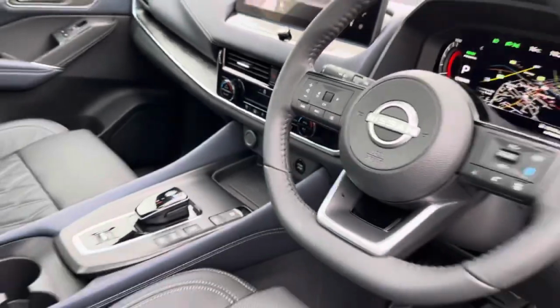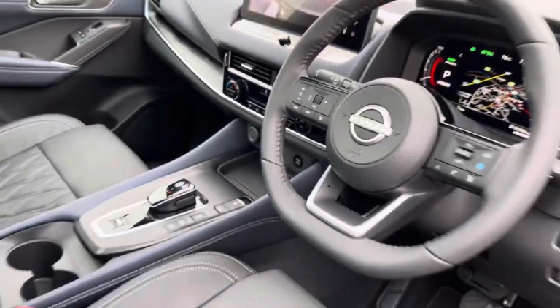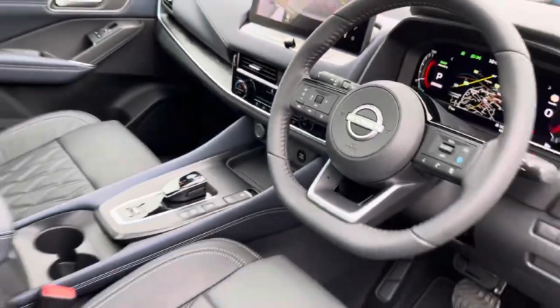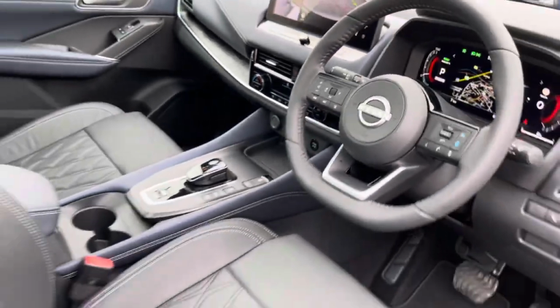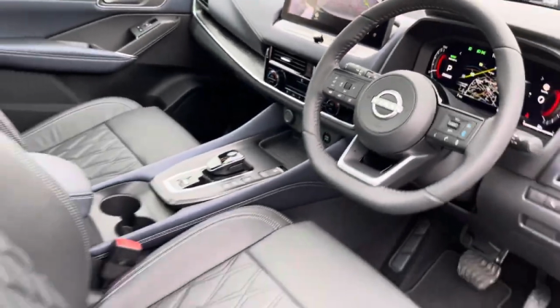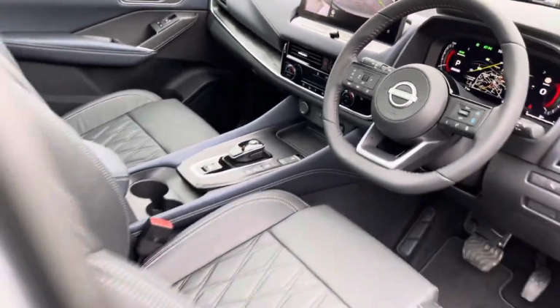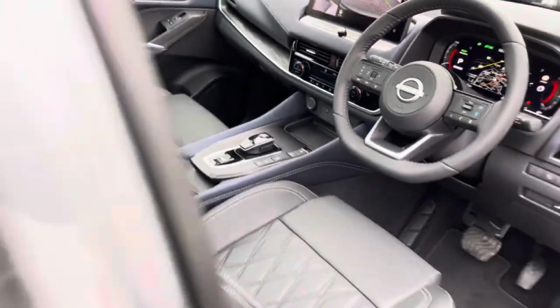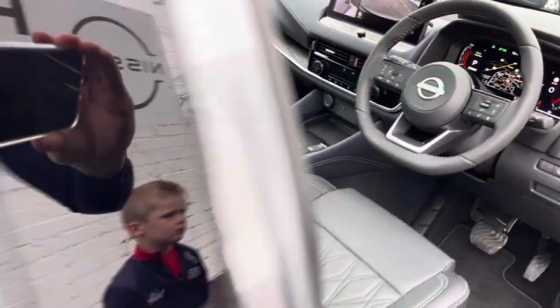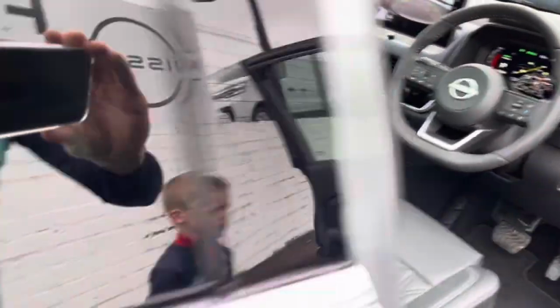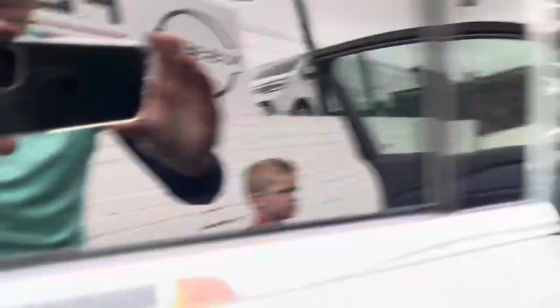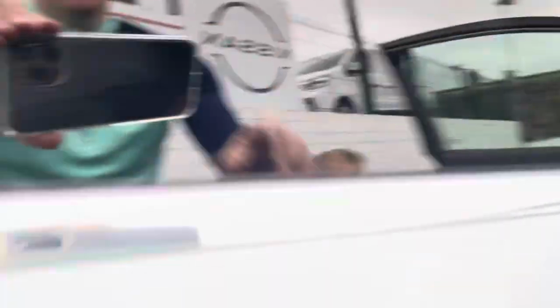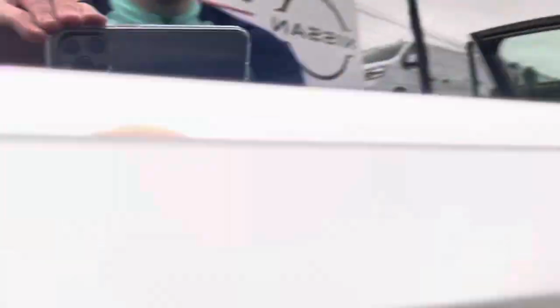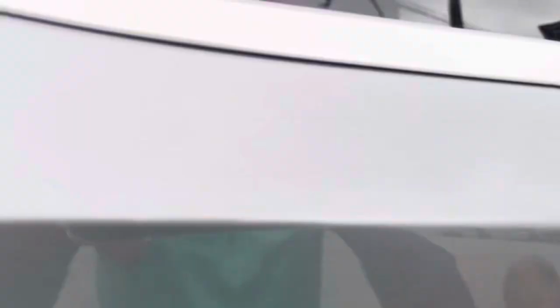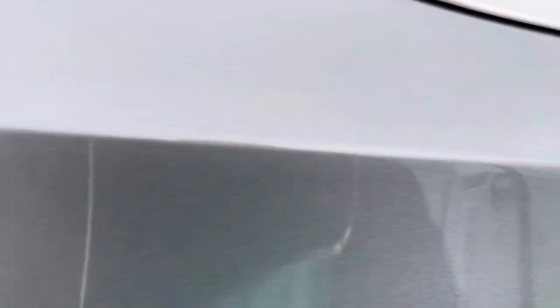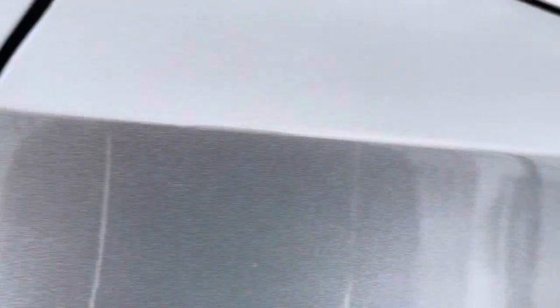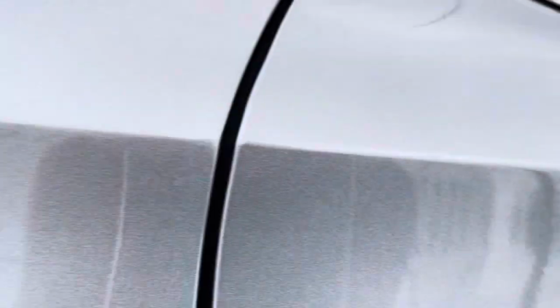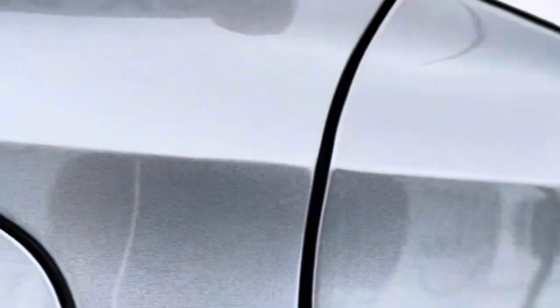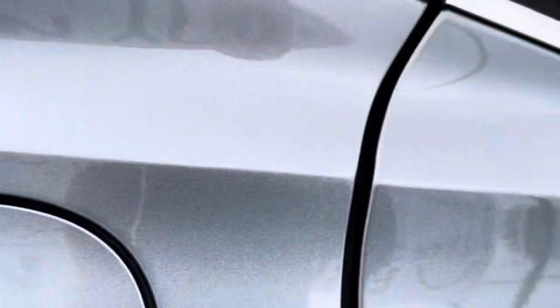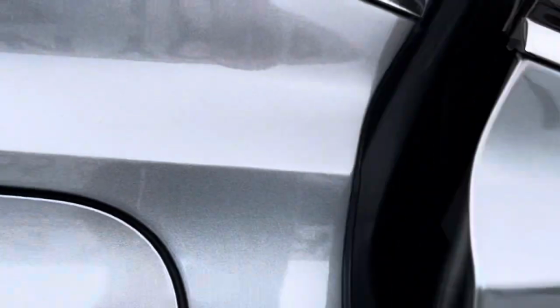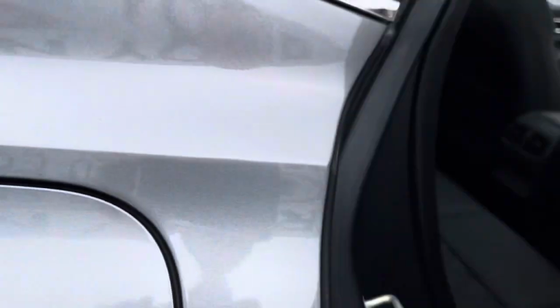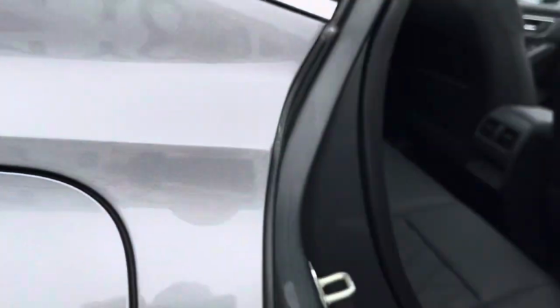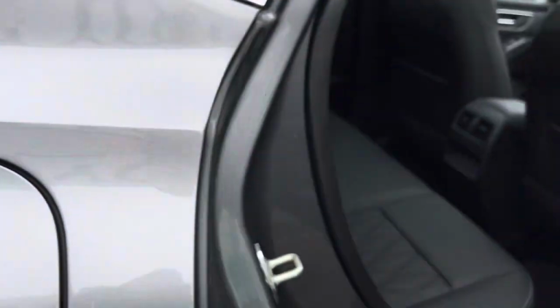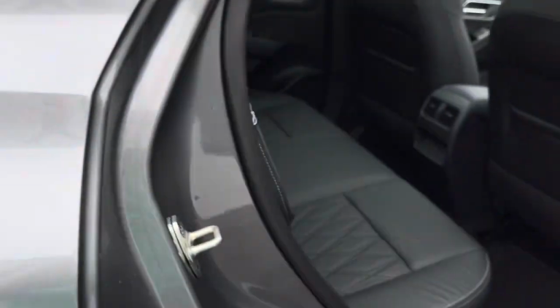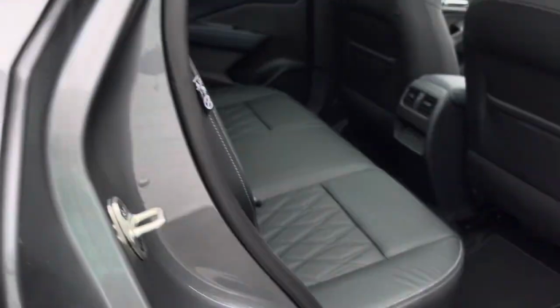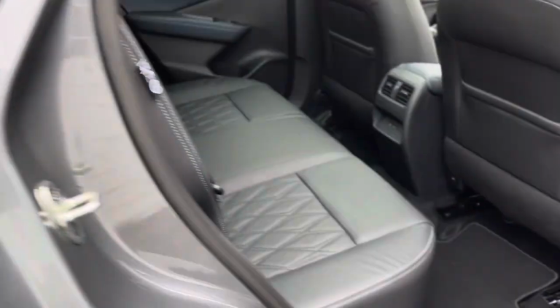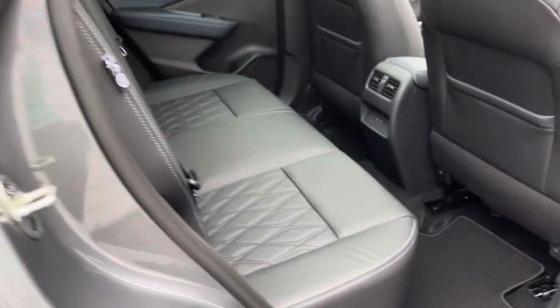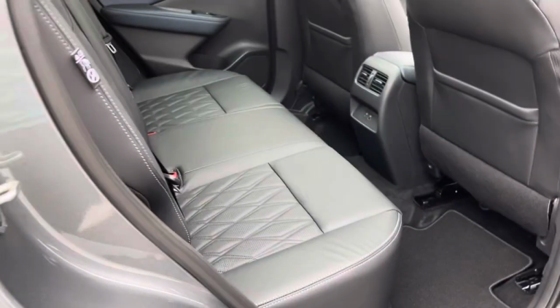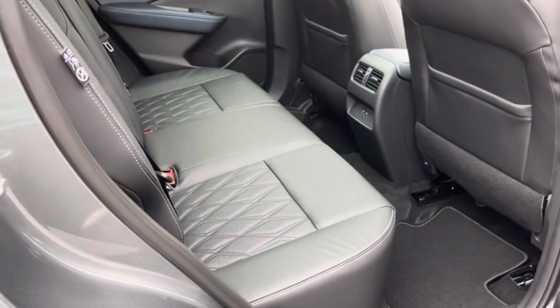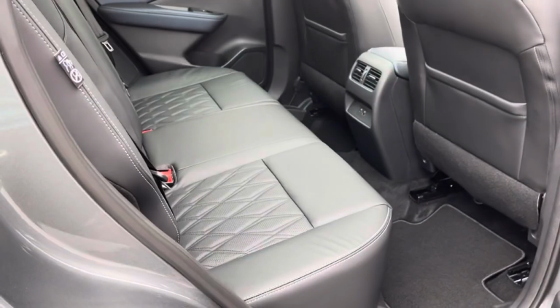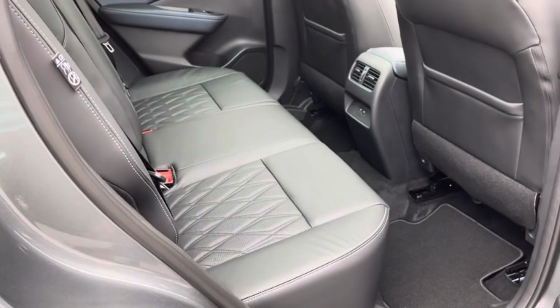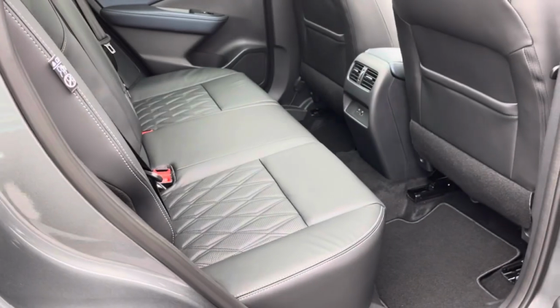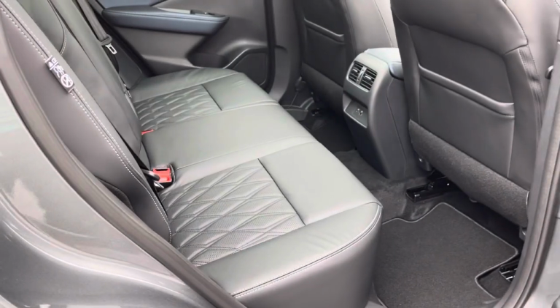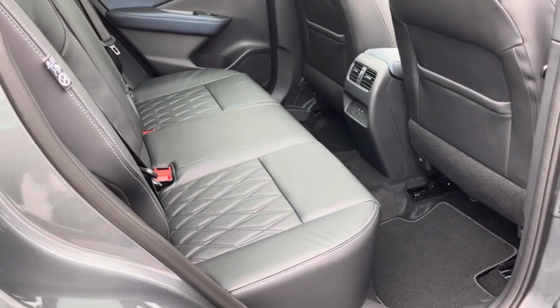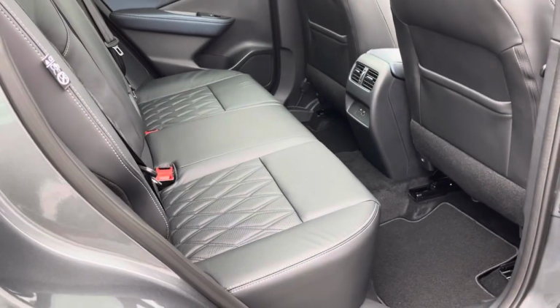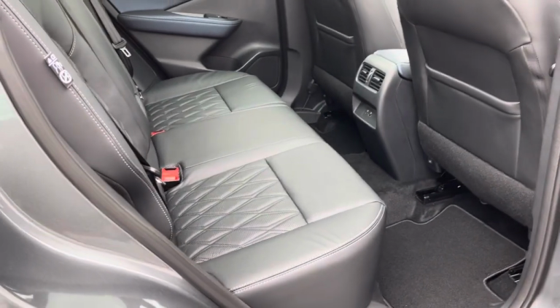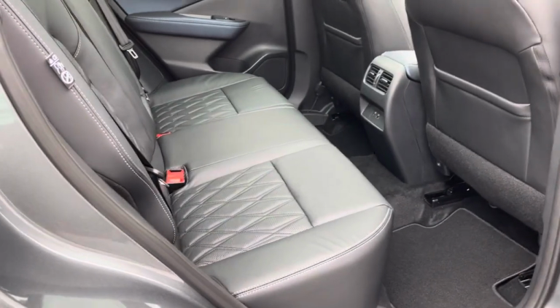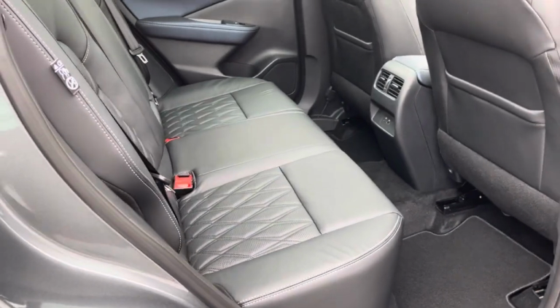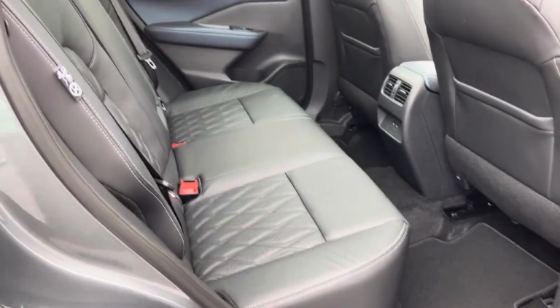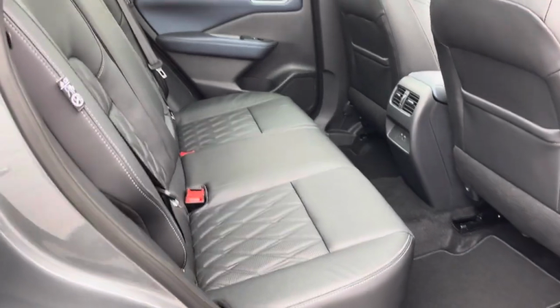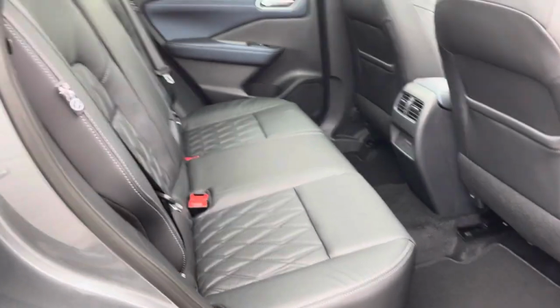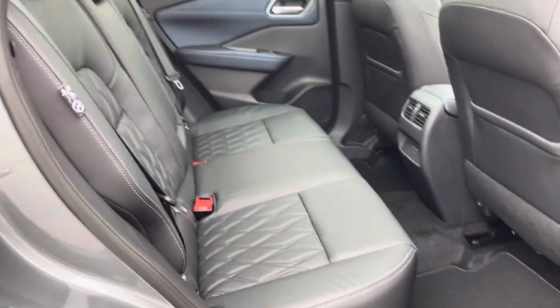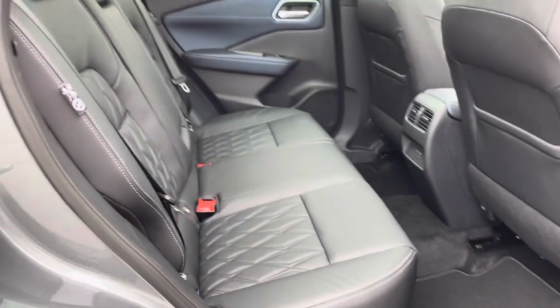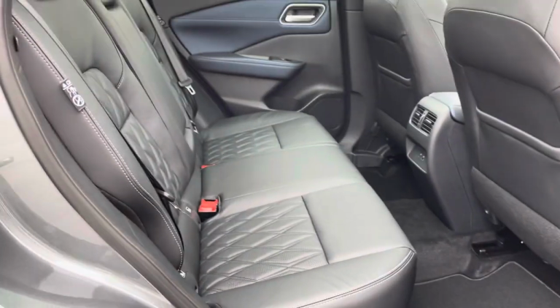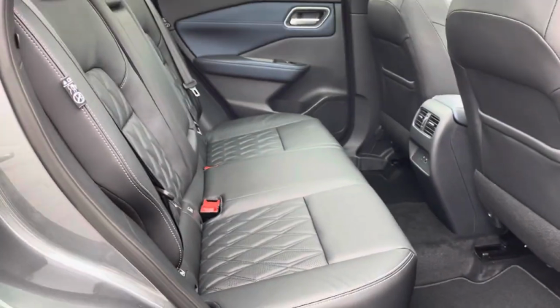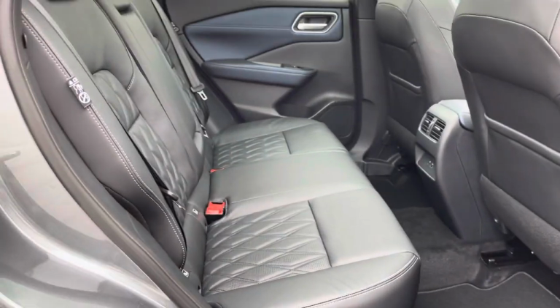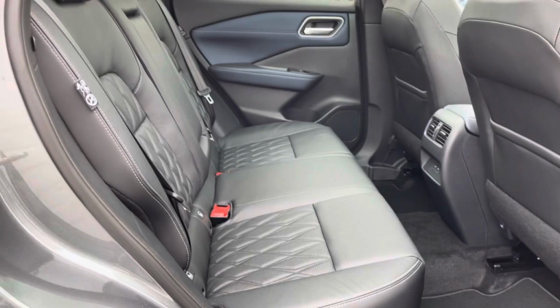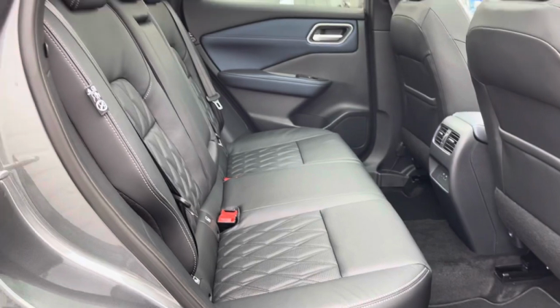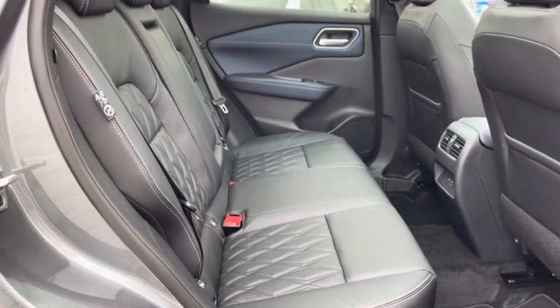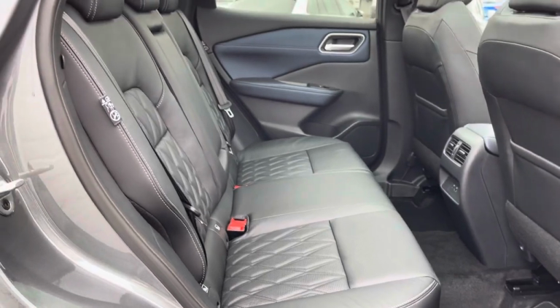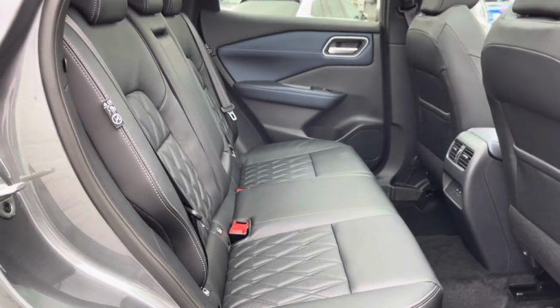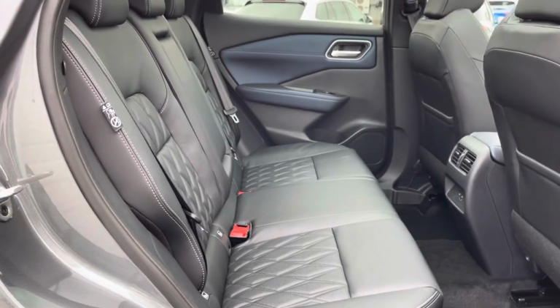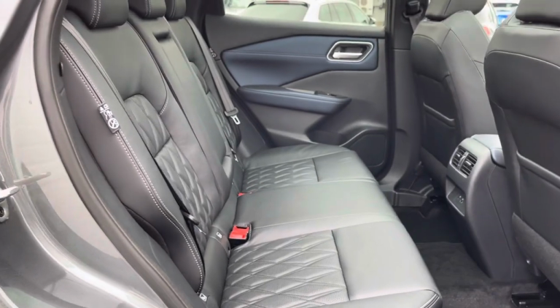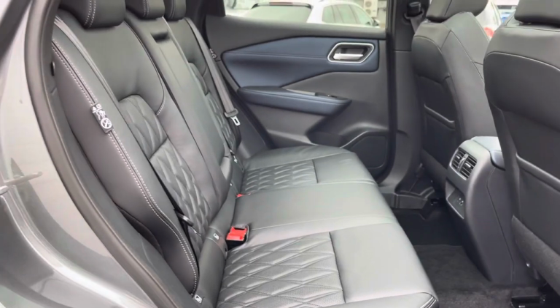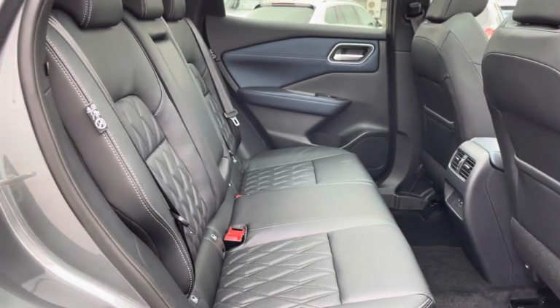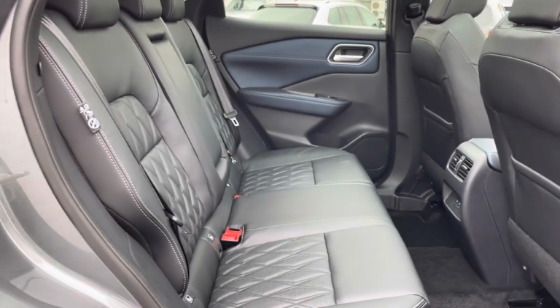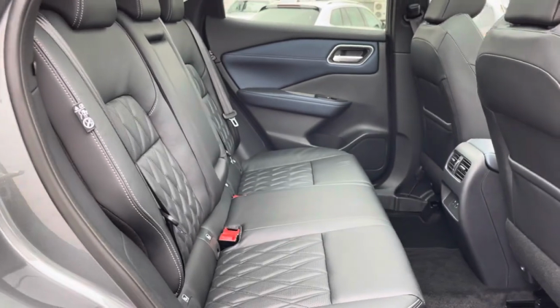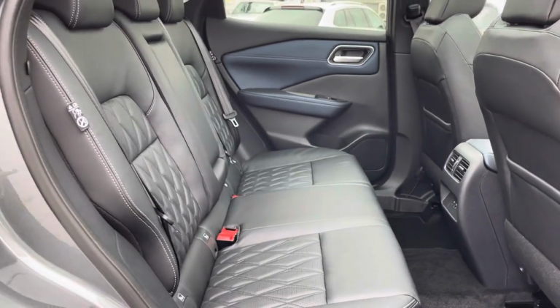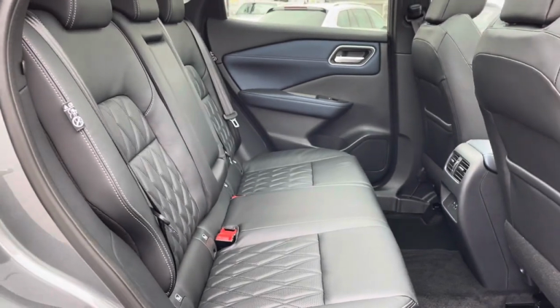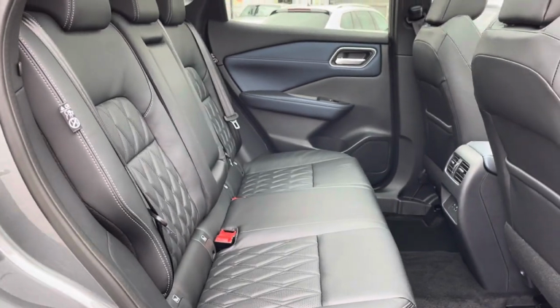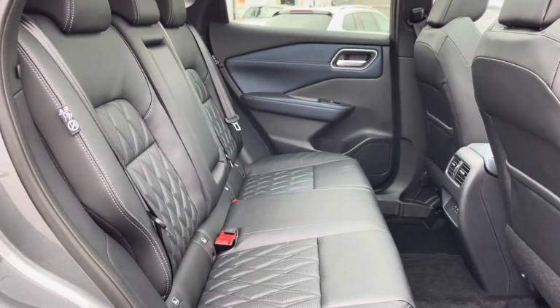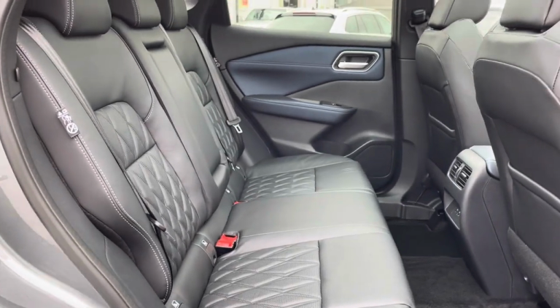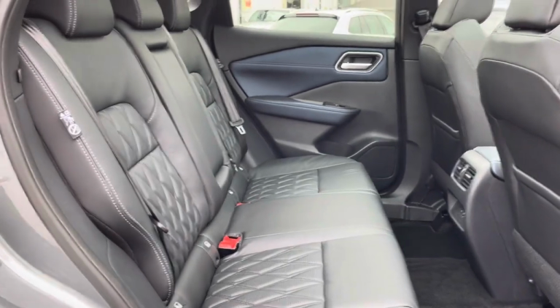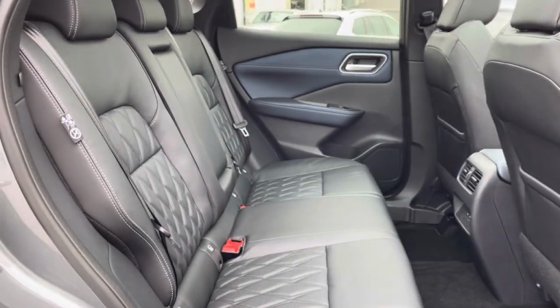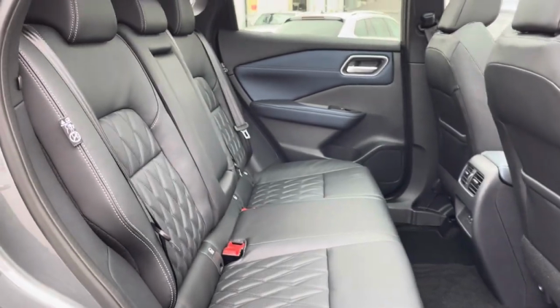Just going to show the rear seats. Great space back here. They will take three child seats if required.